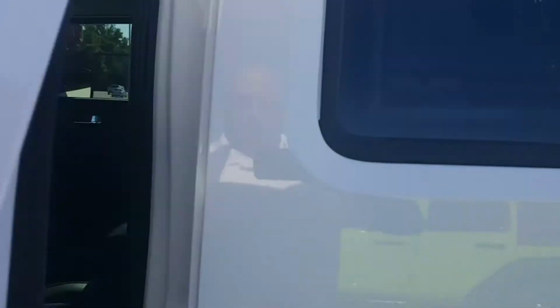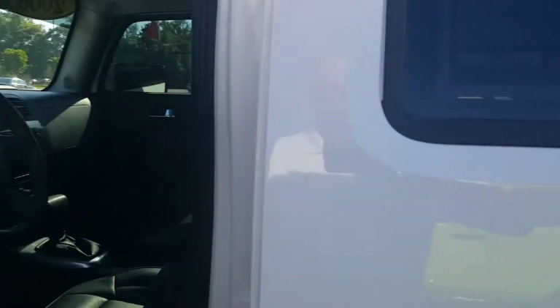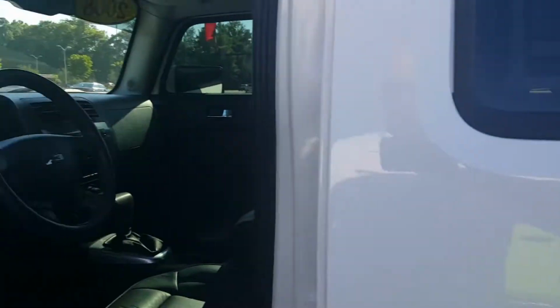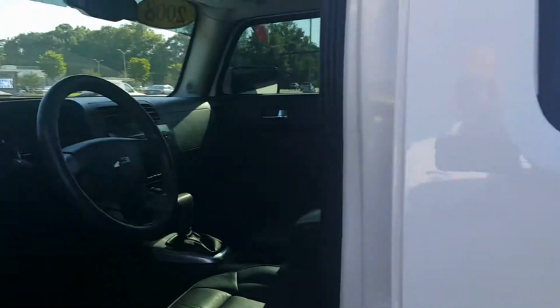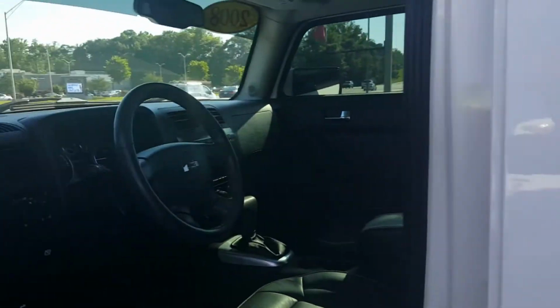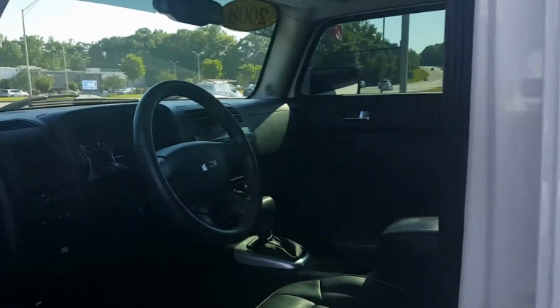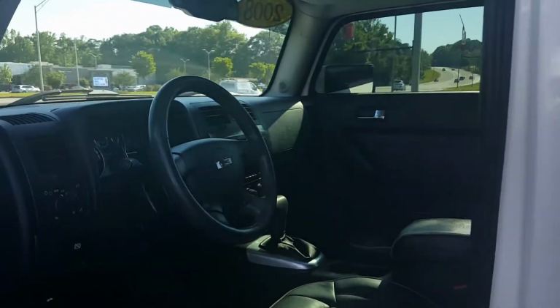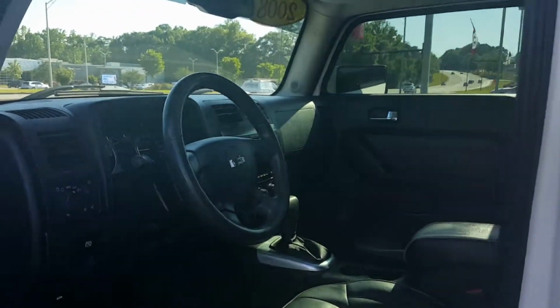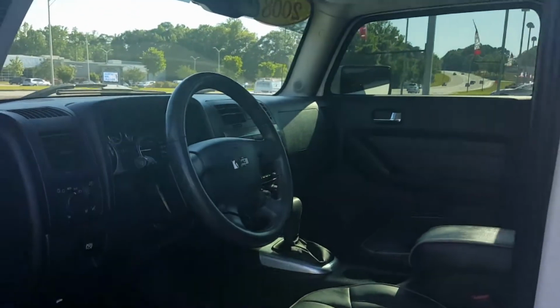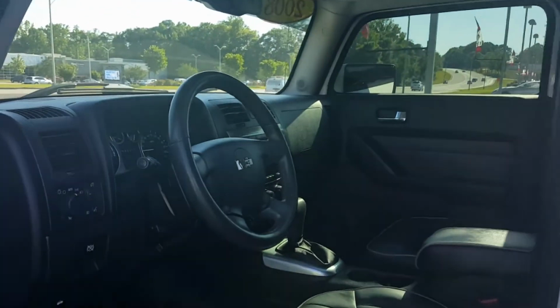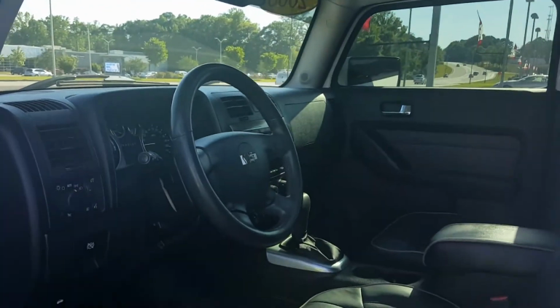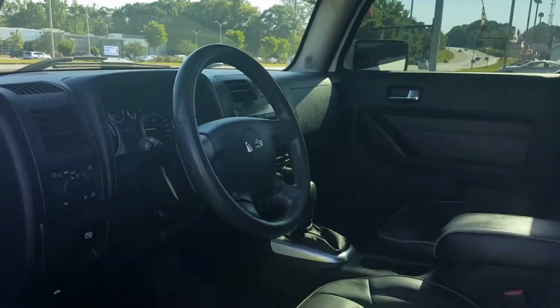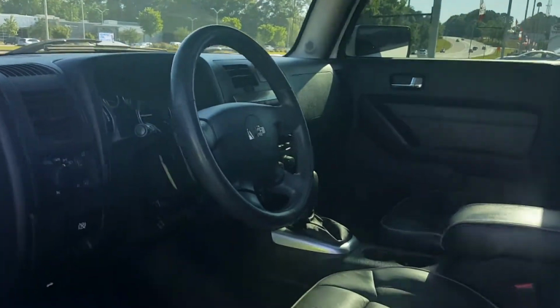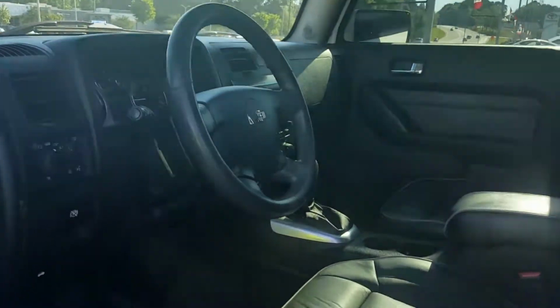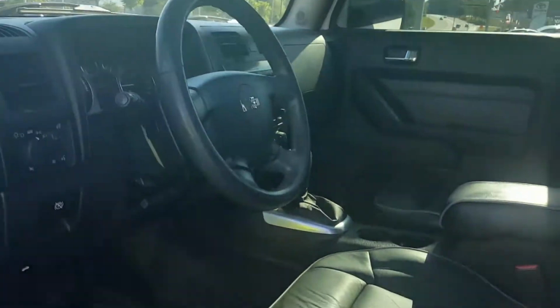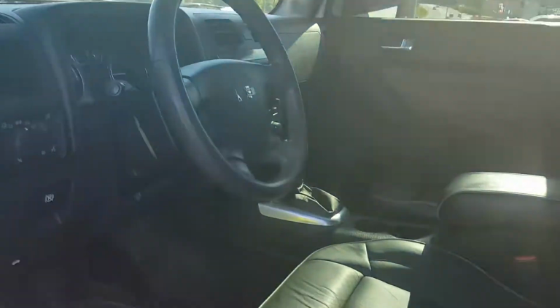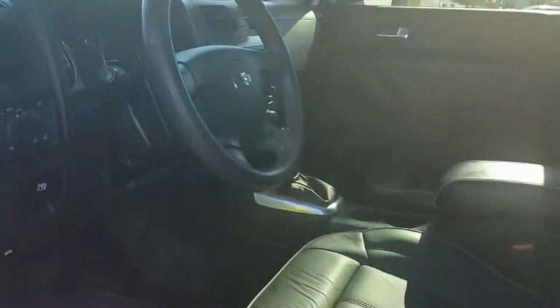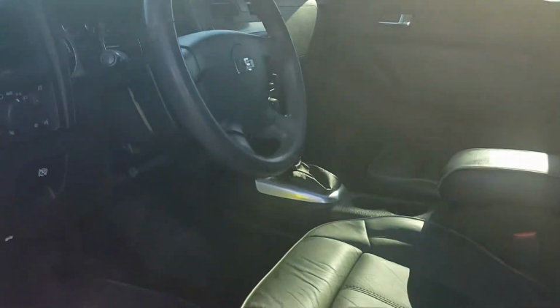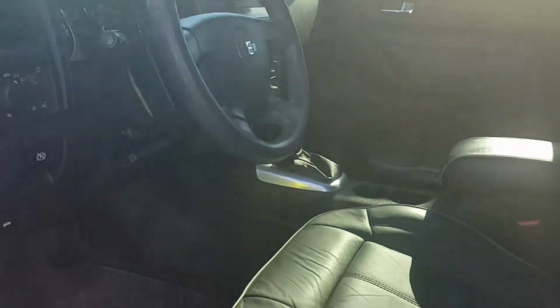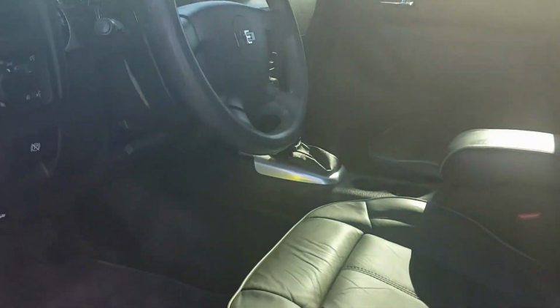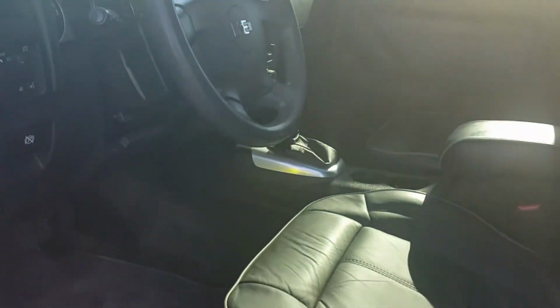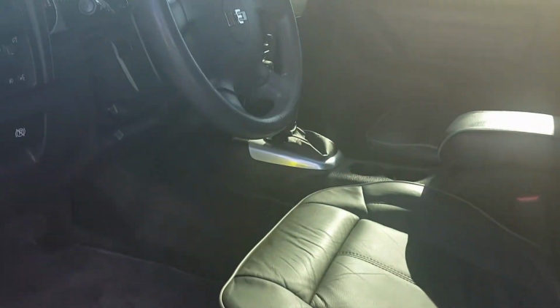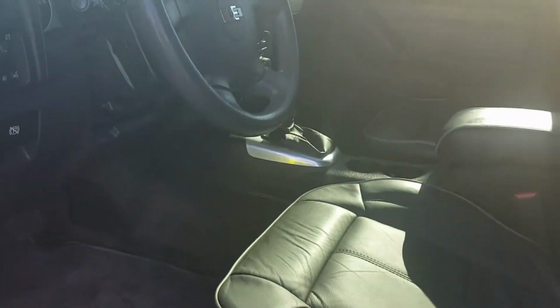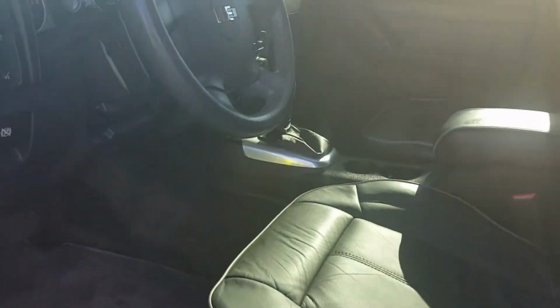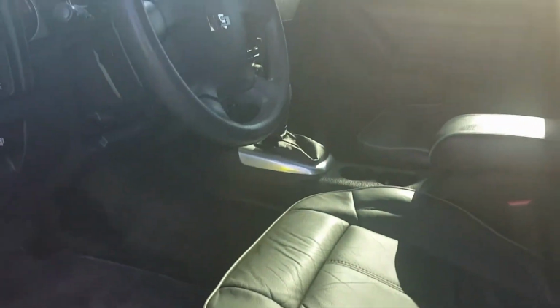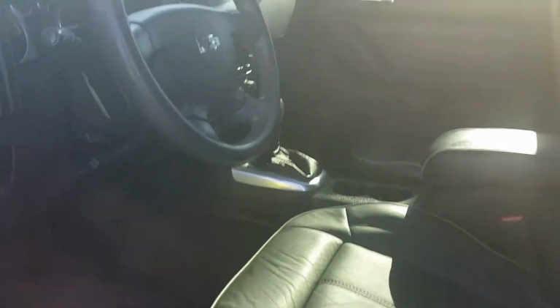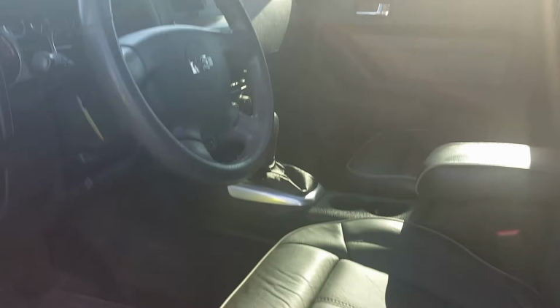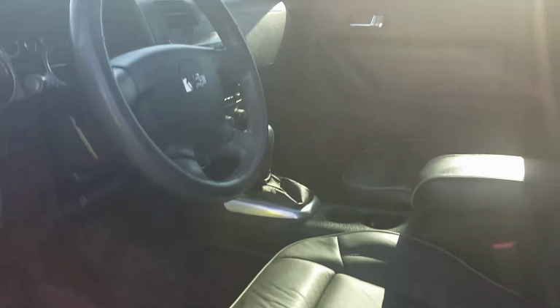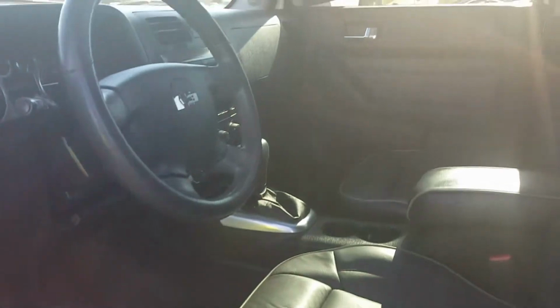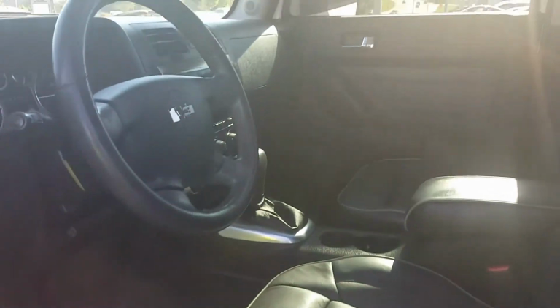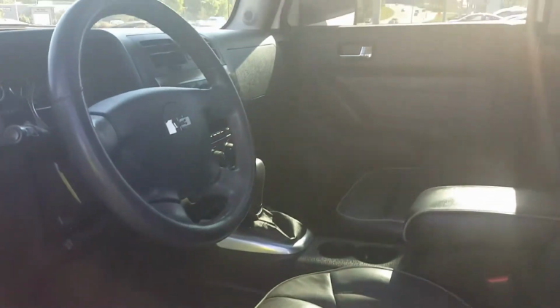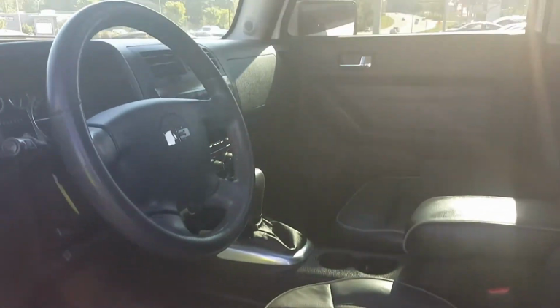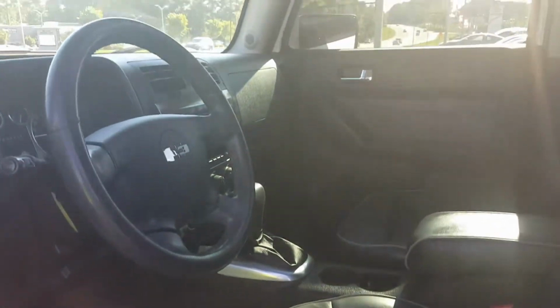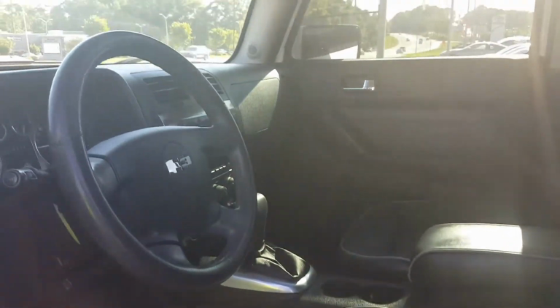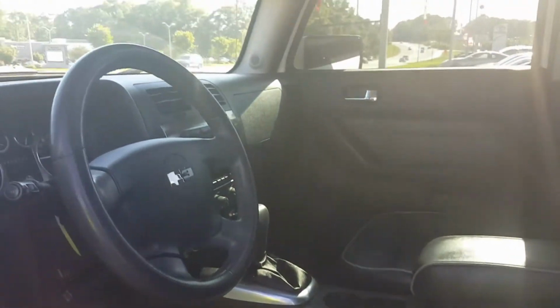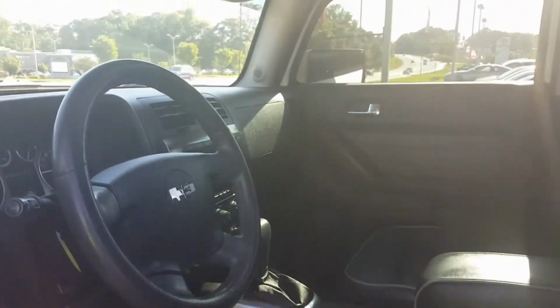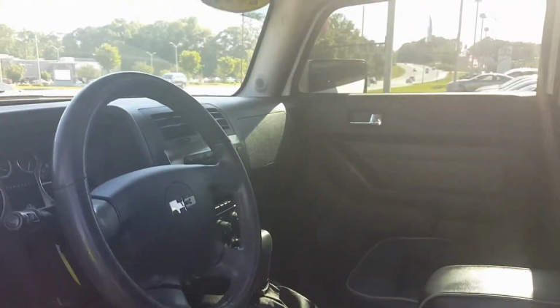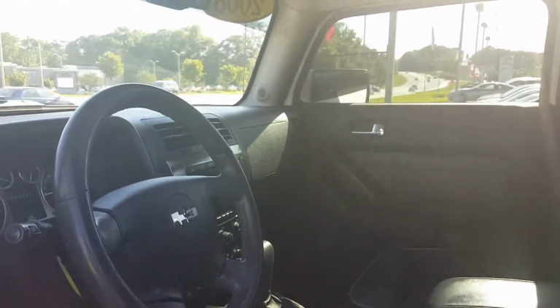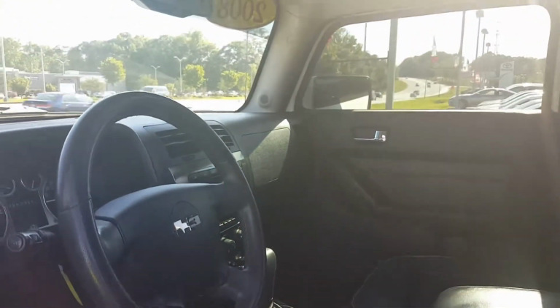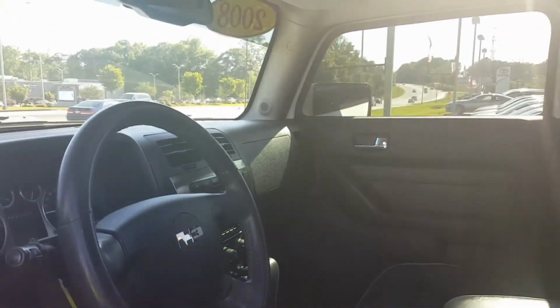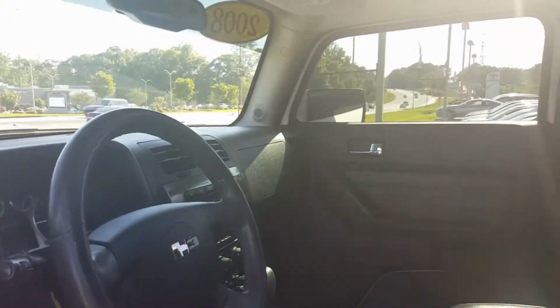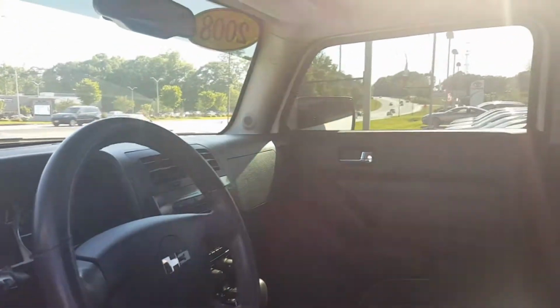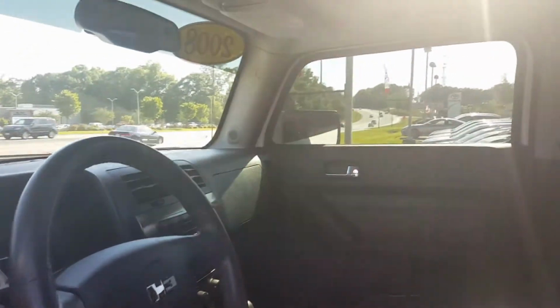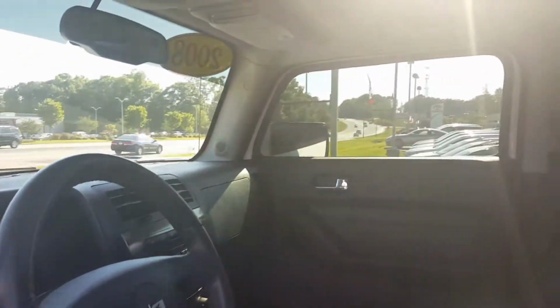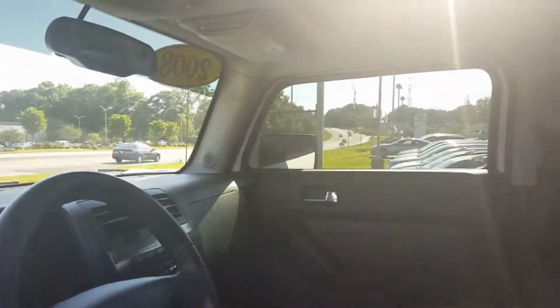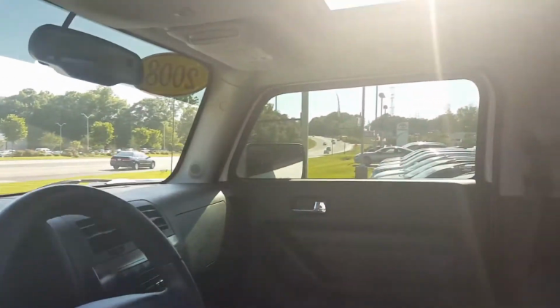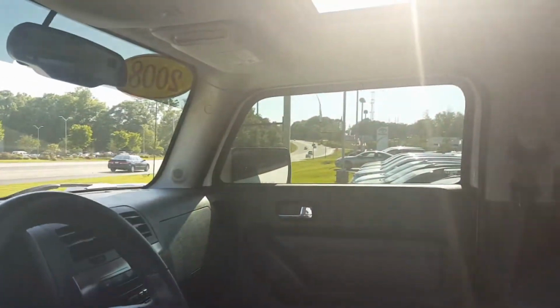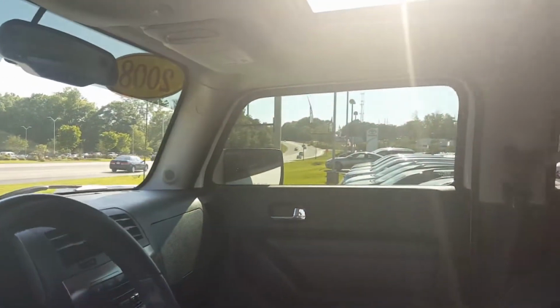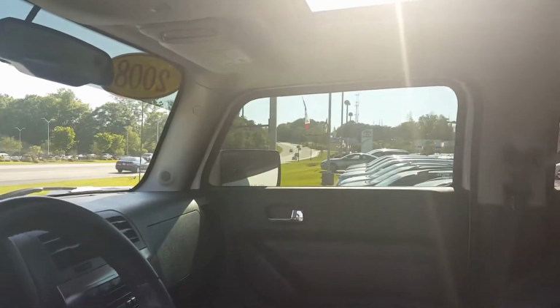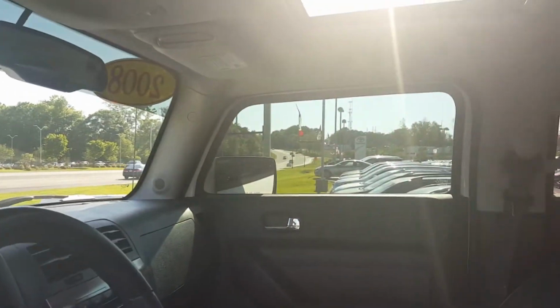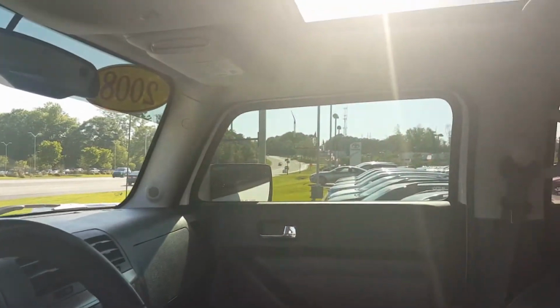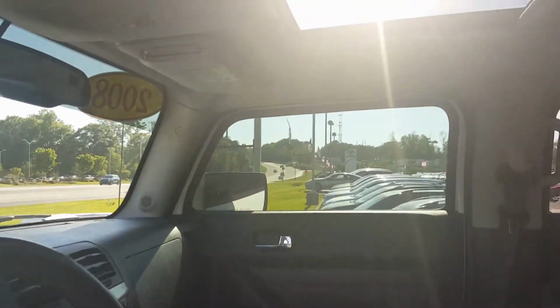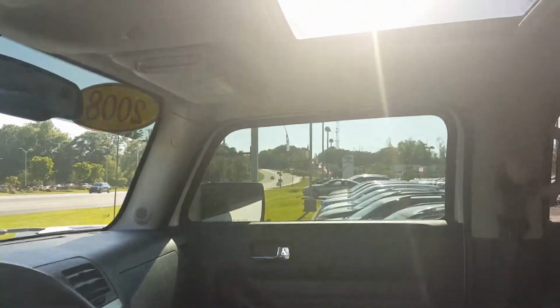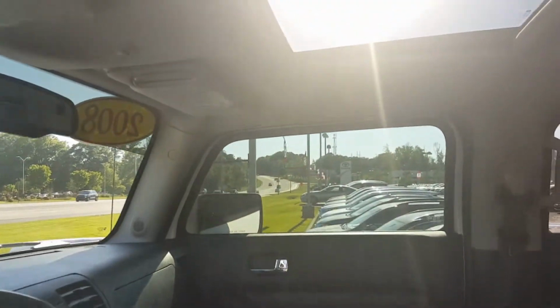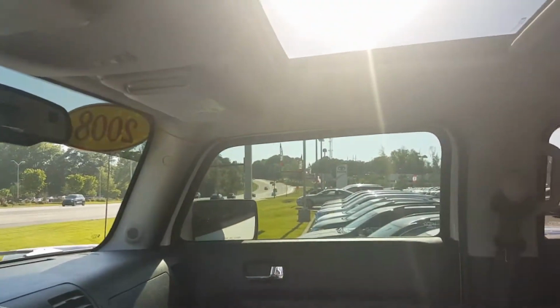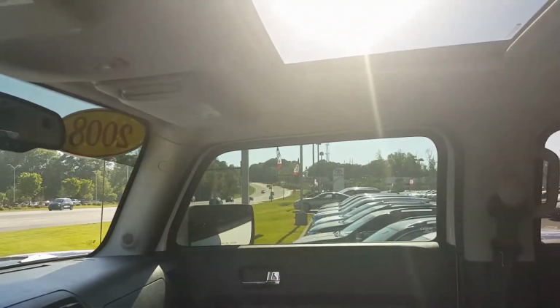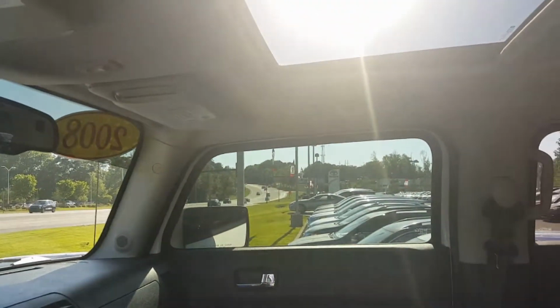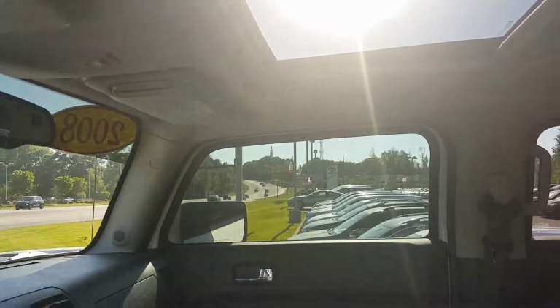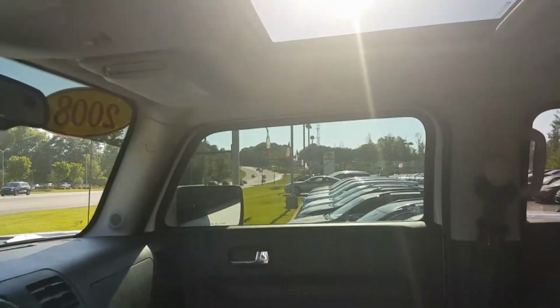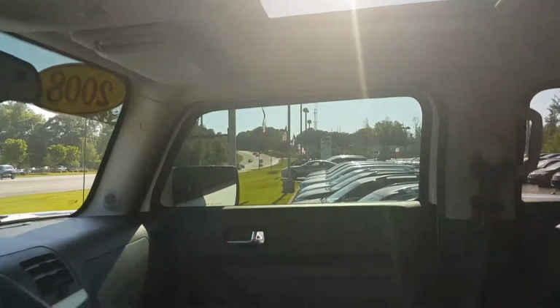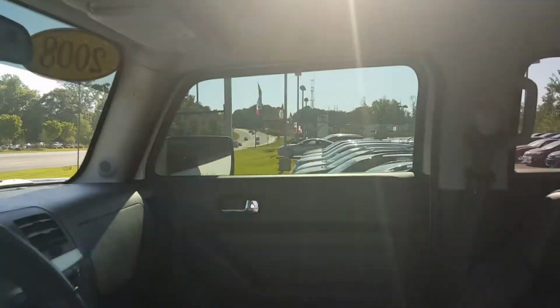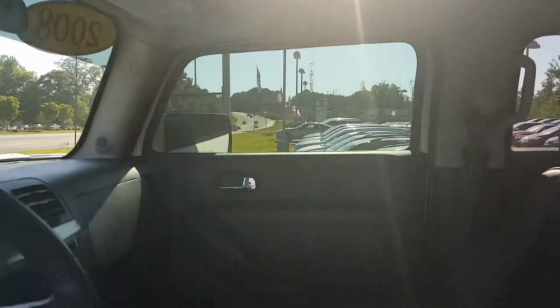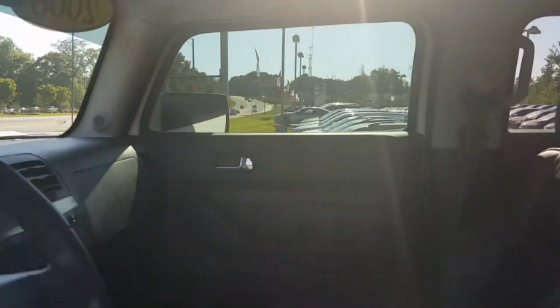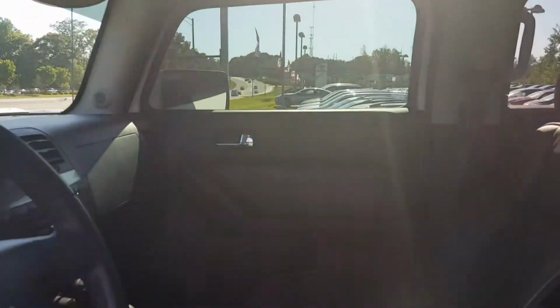This one is front and center on our display pad as you have seen. We'll go ahead and open it up, show you the moonroof of course.